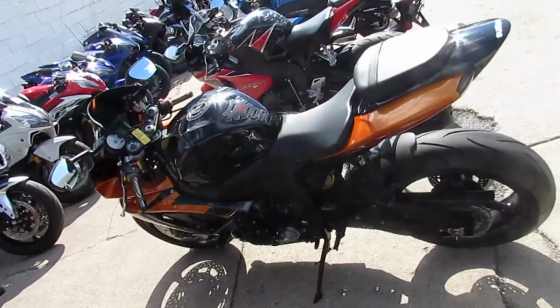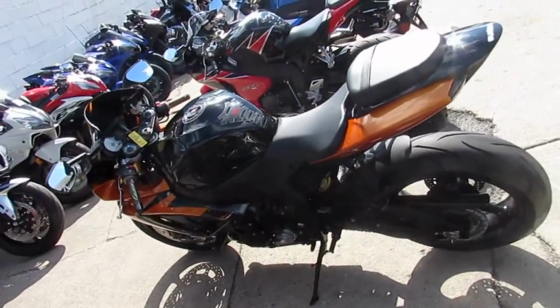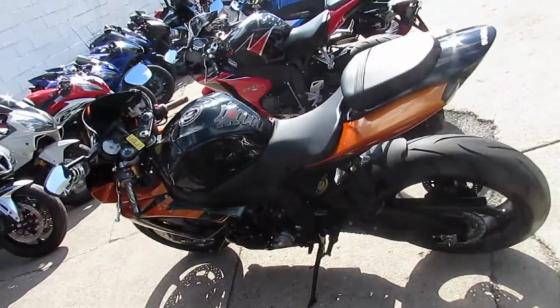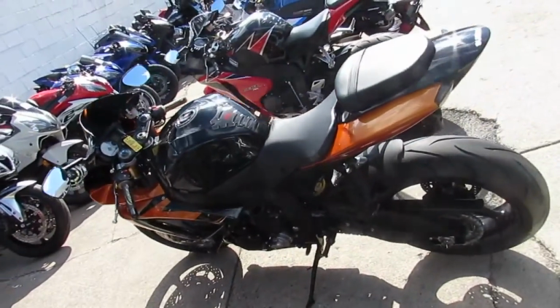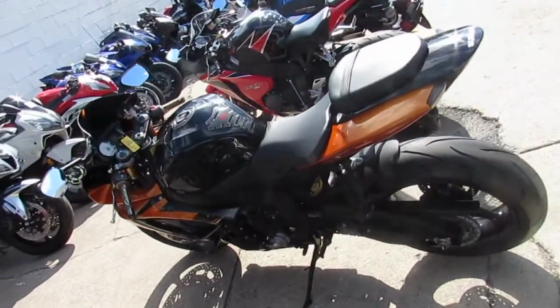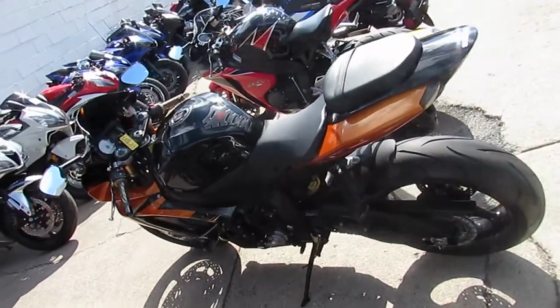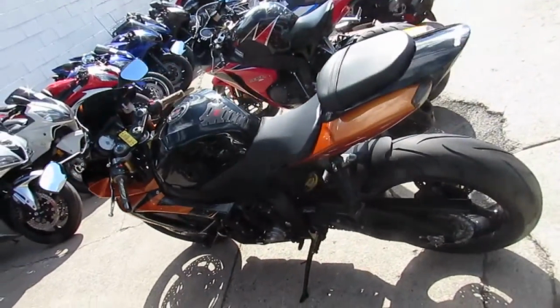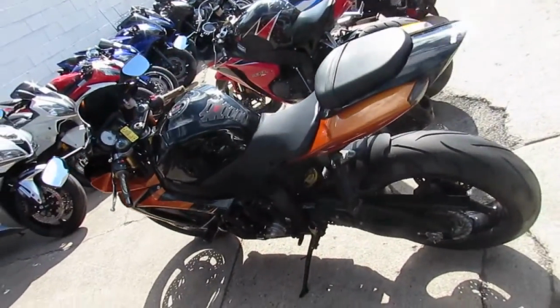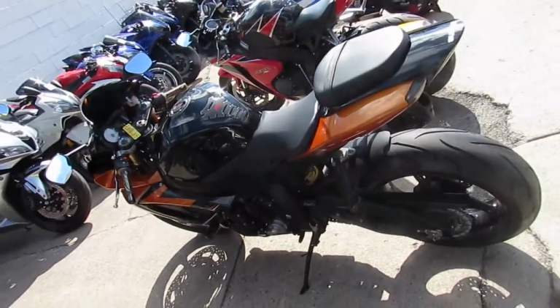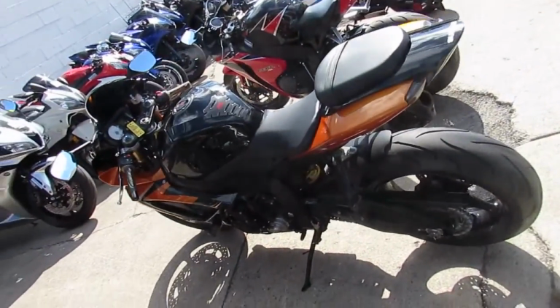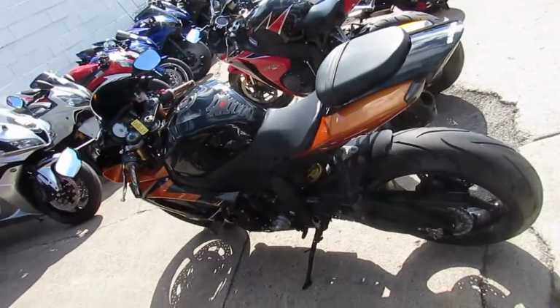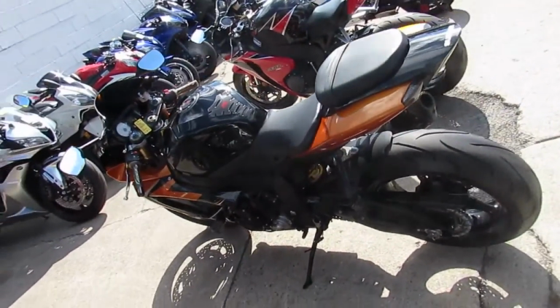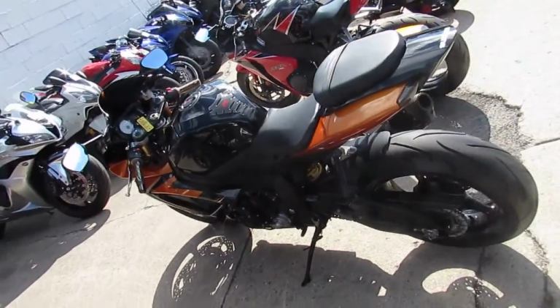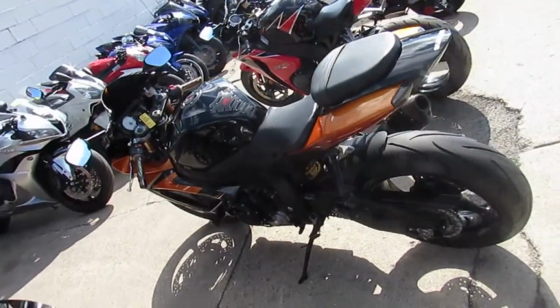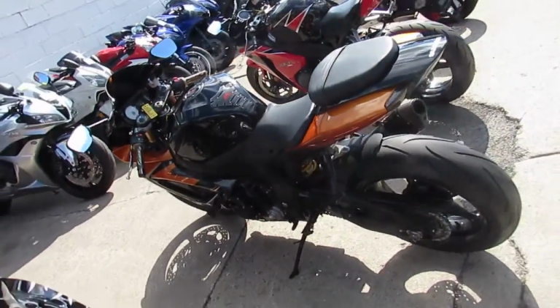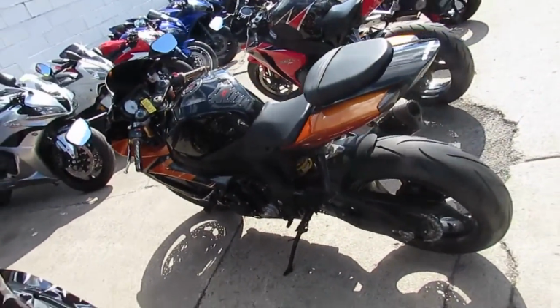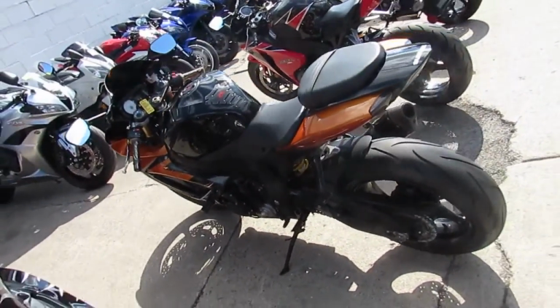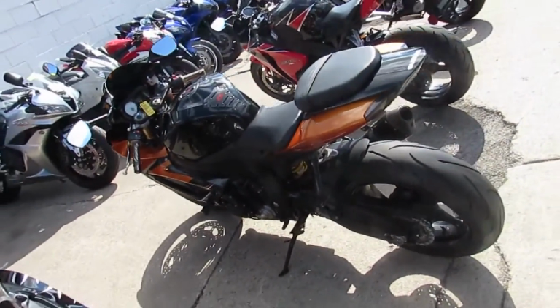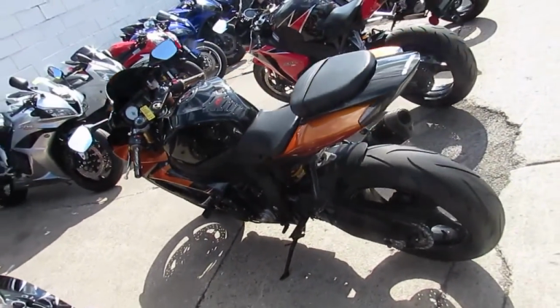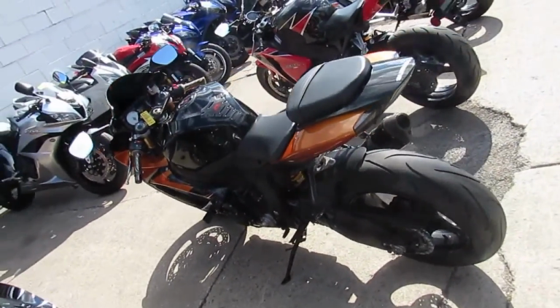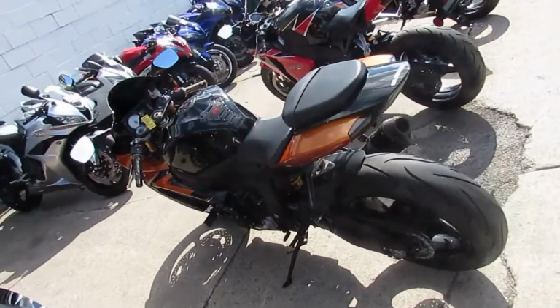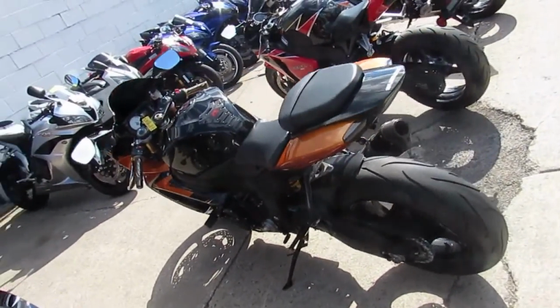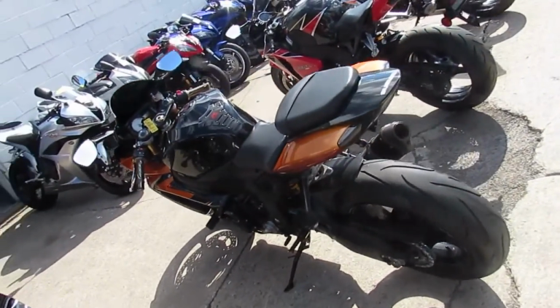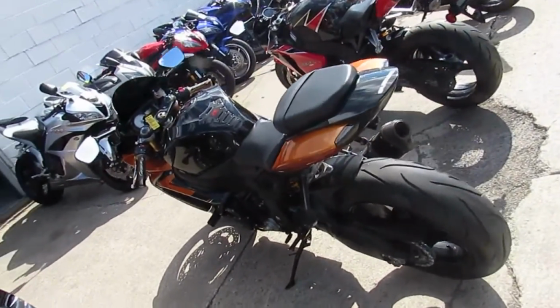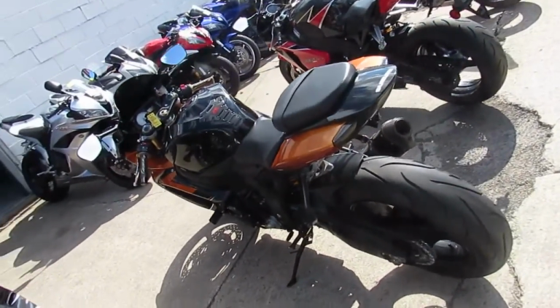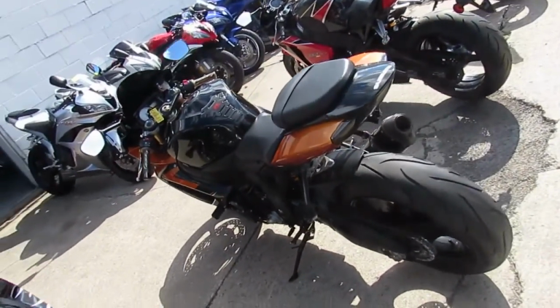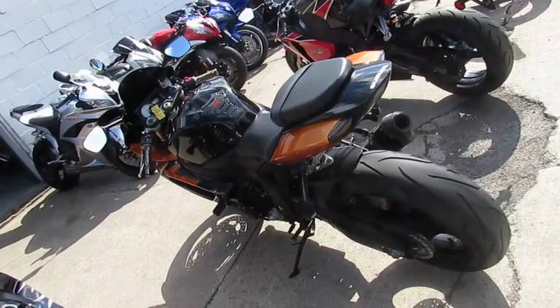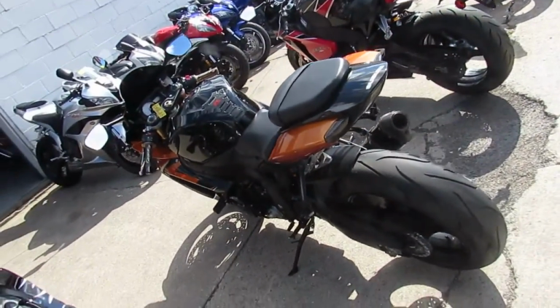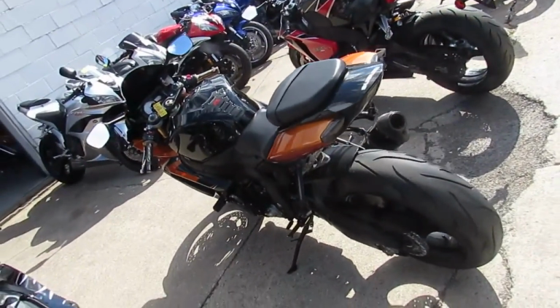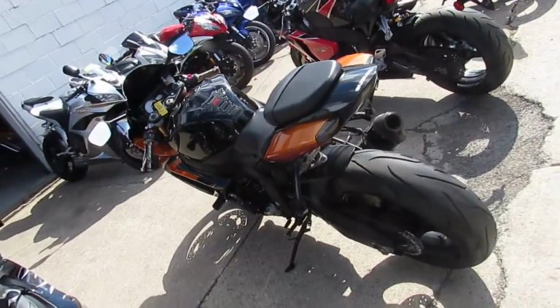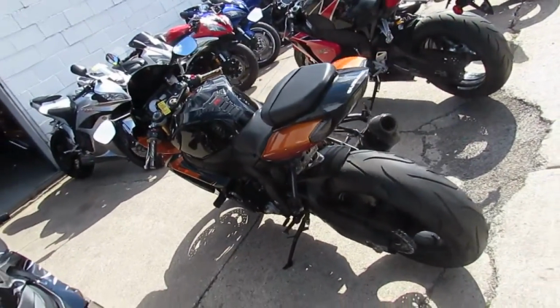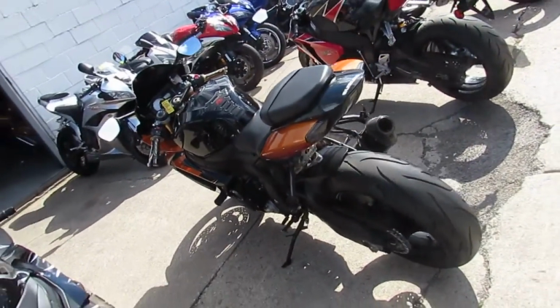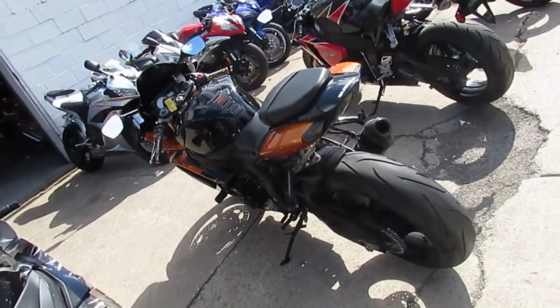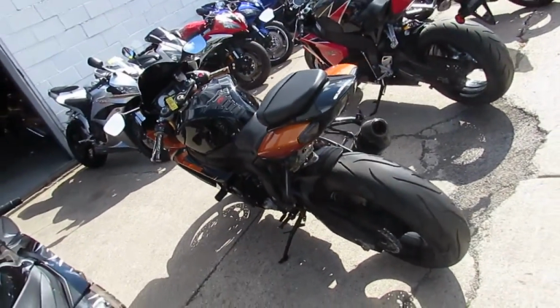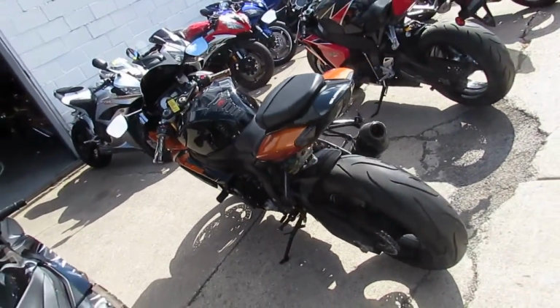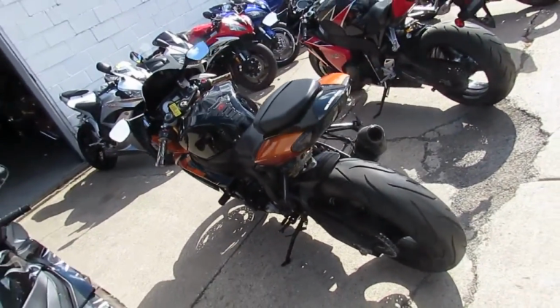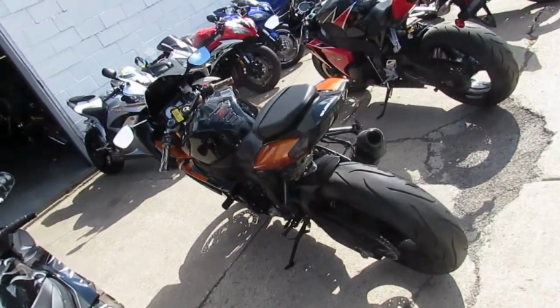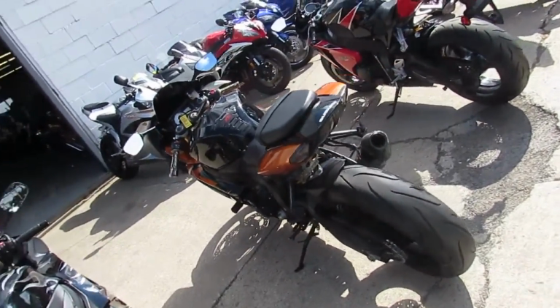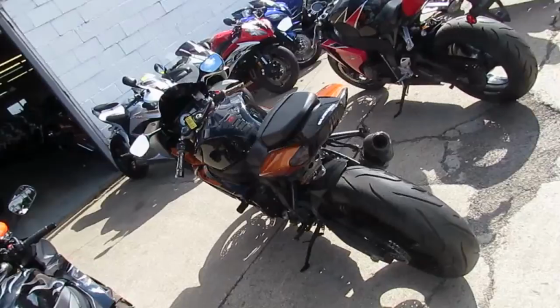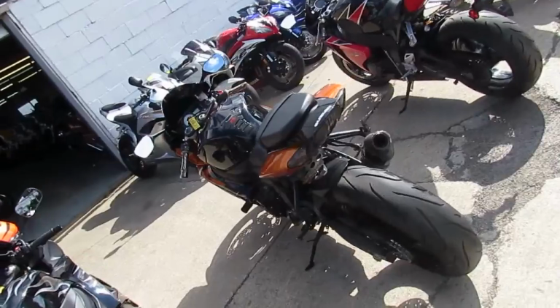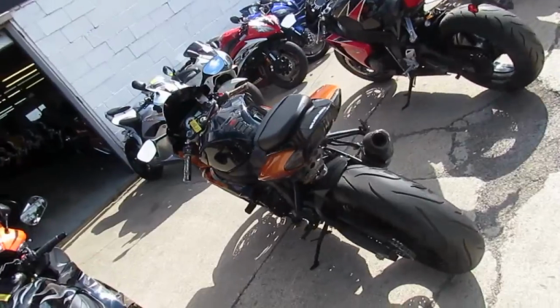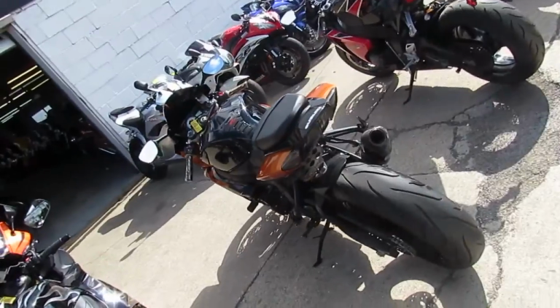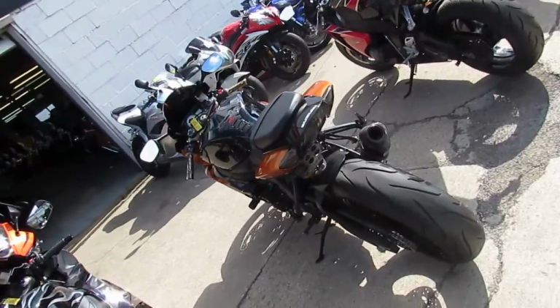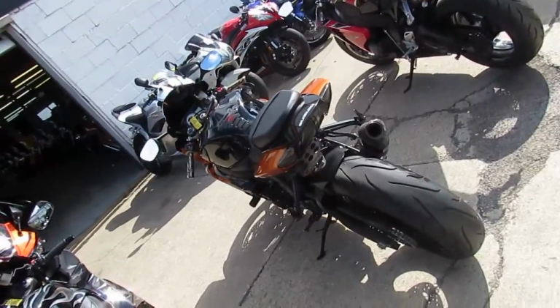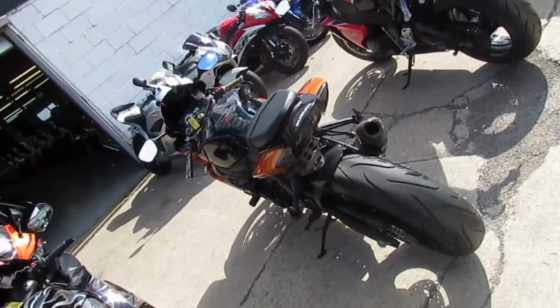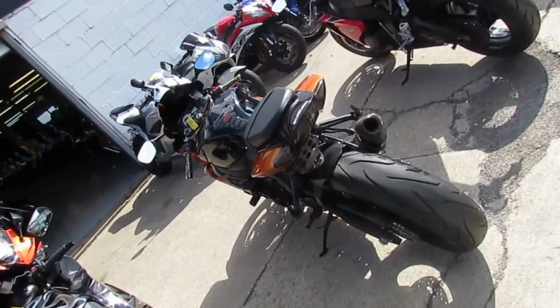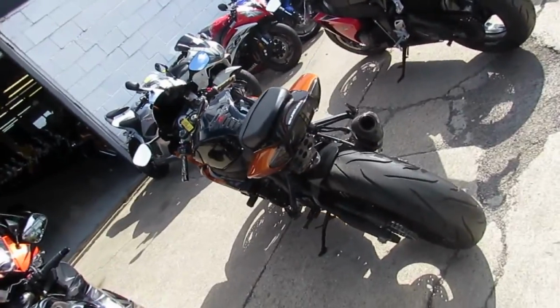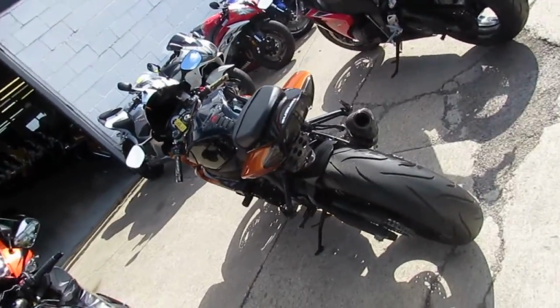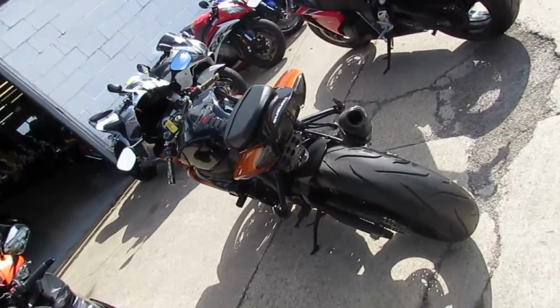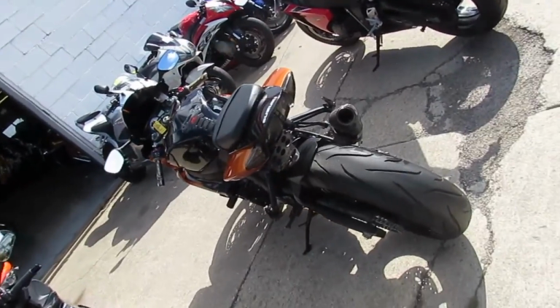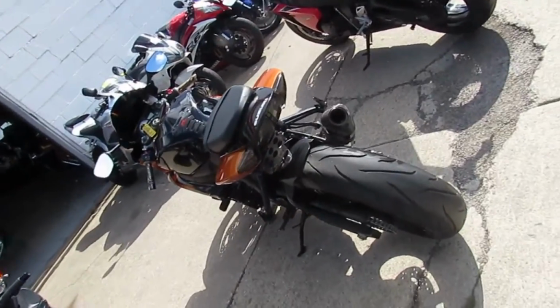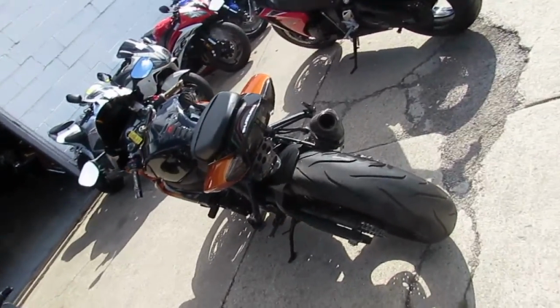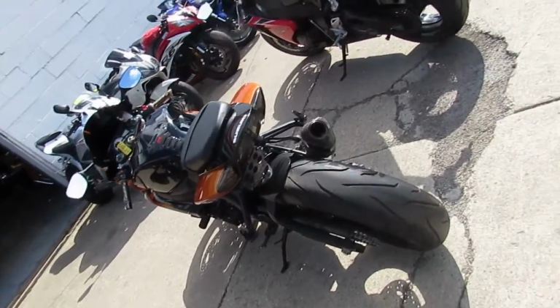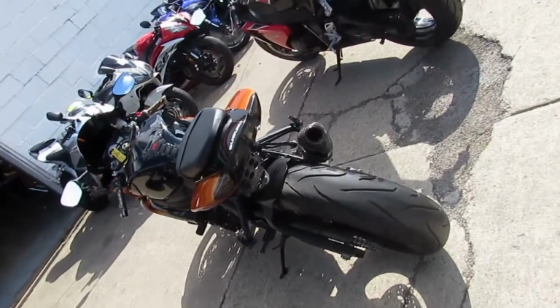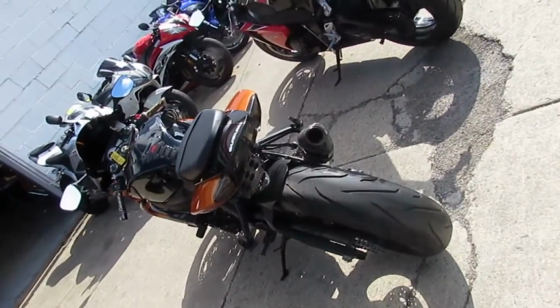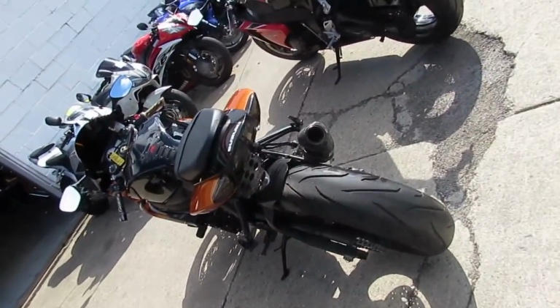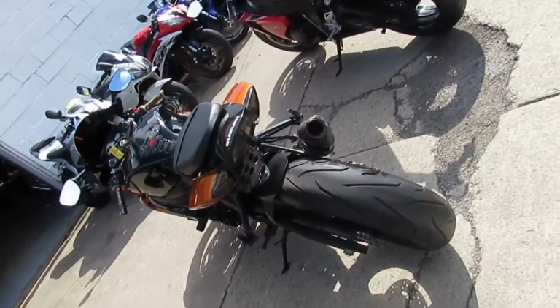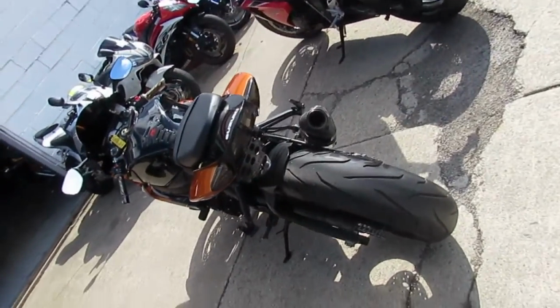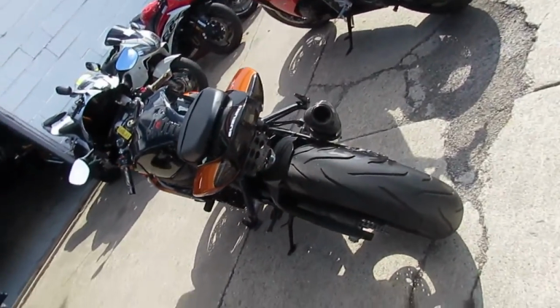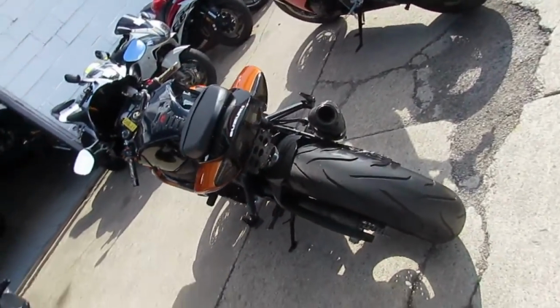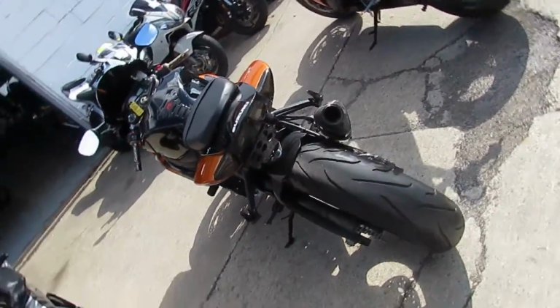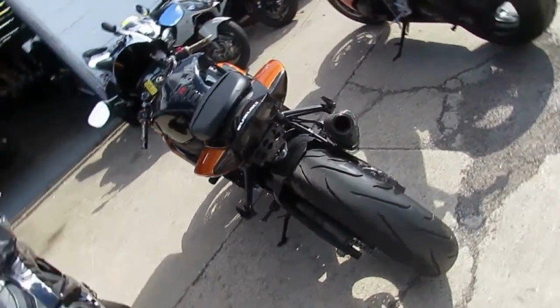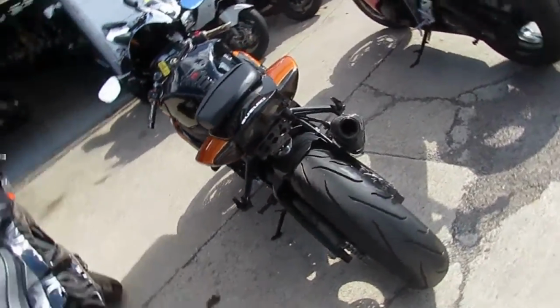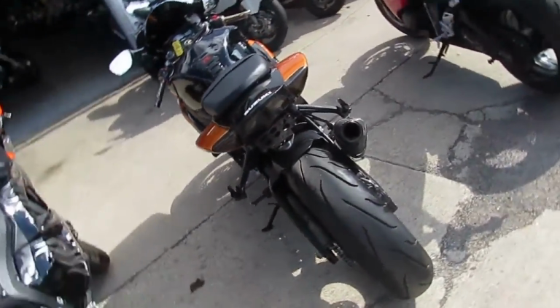It's been inspected, all the fluids have been changed, and it's ready for you to tear up the streets — and look good doing it — at only $5,999.